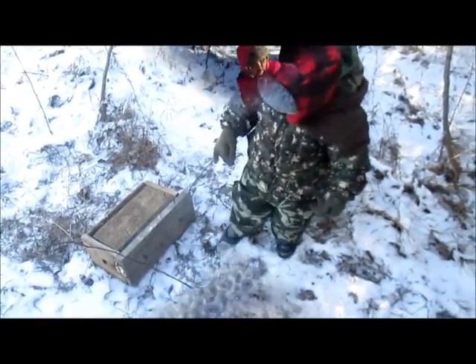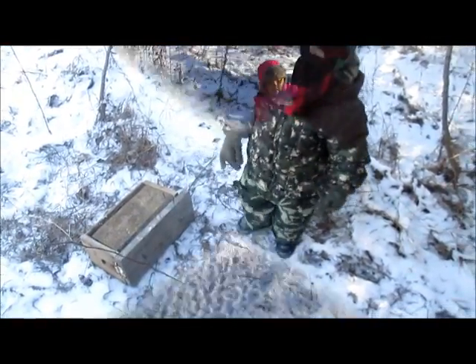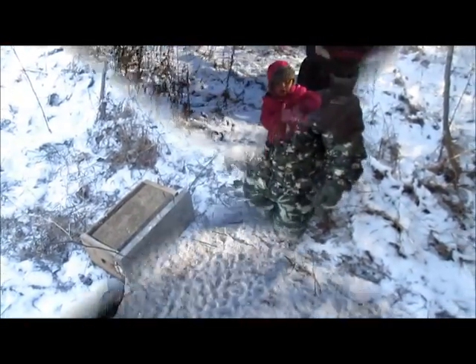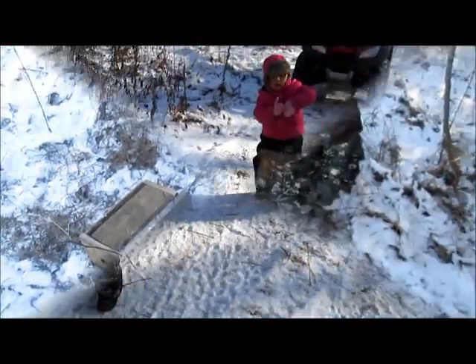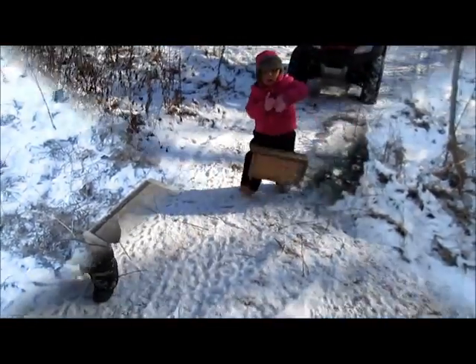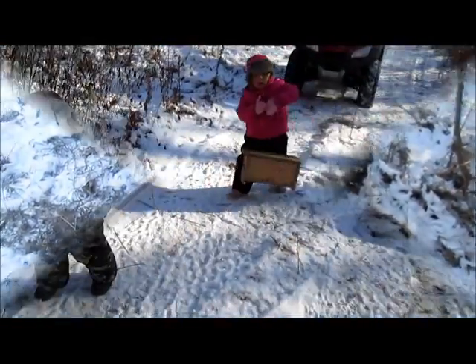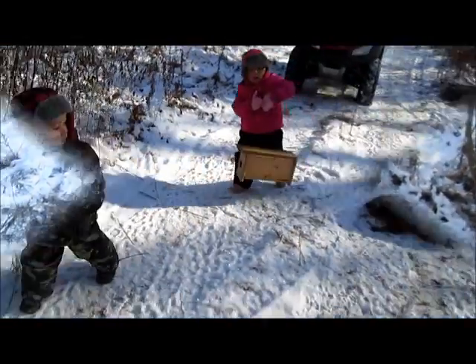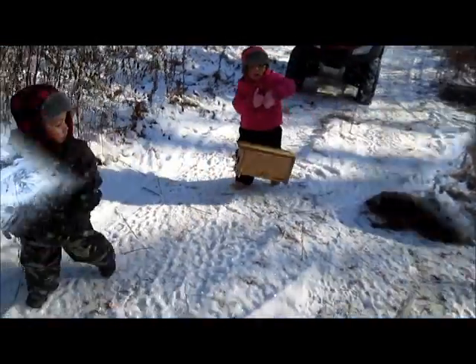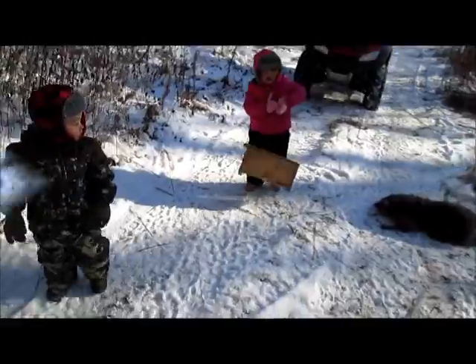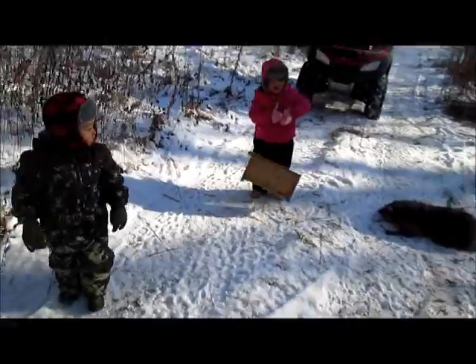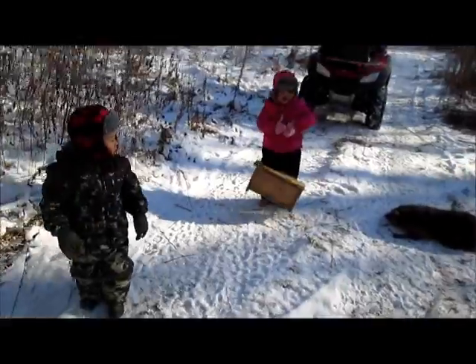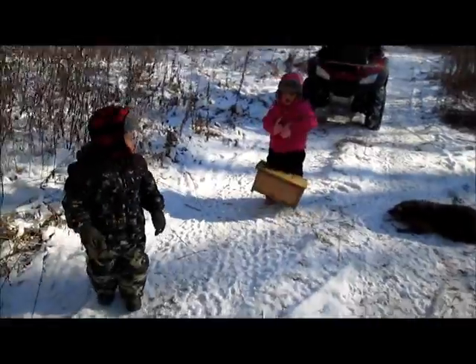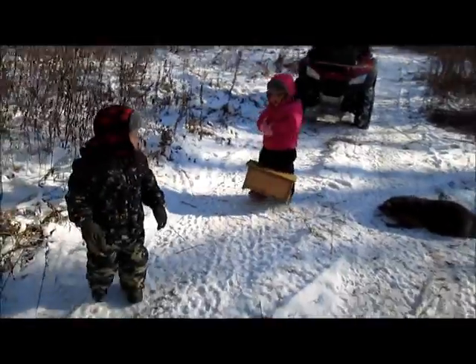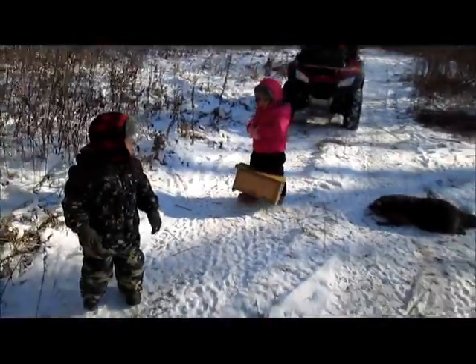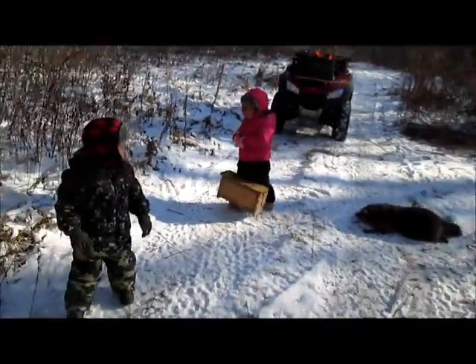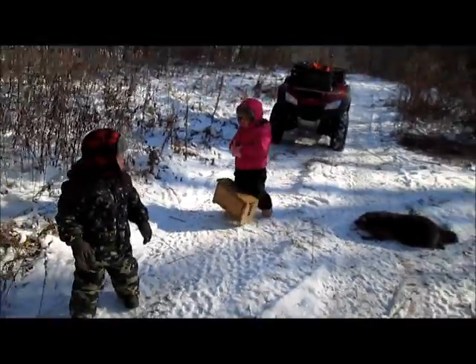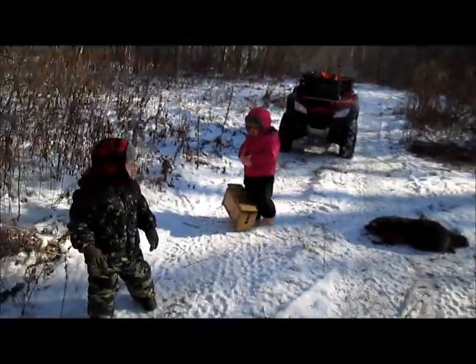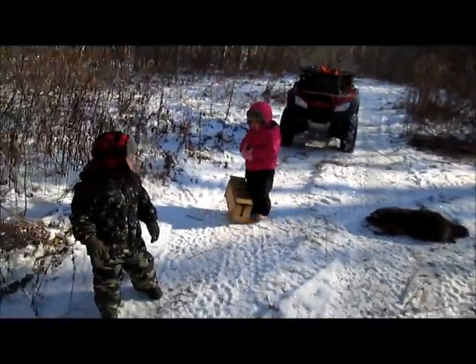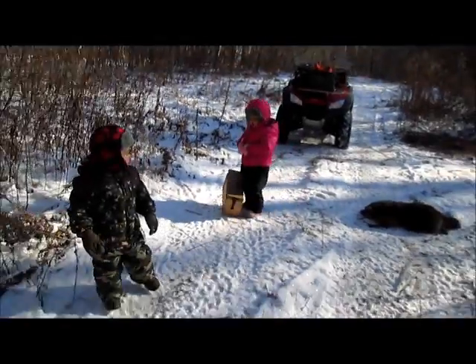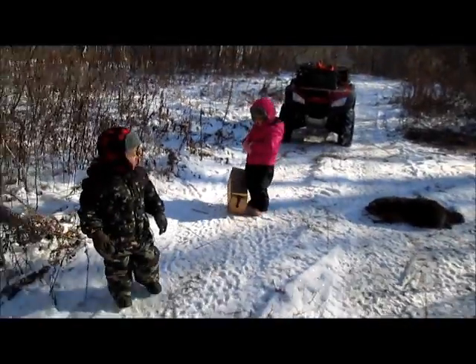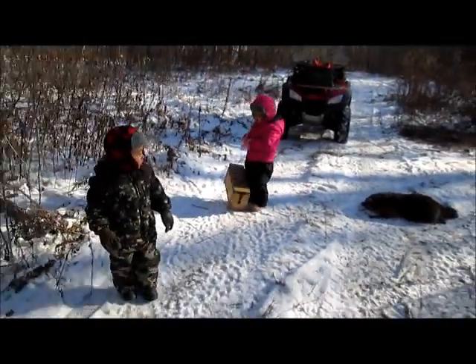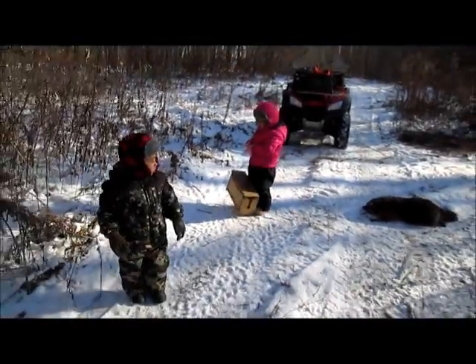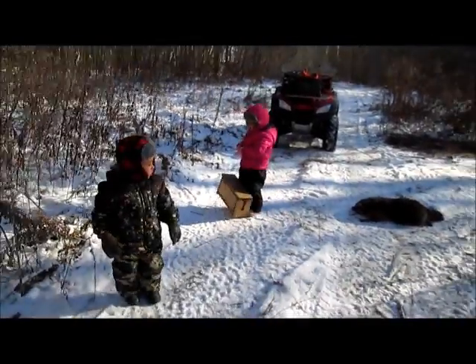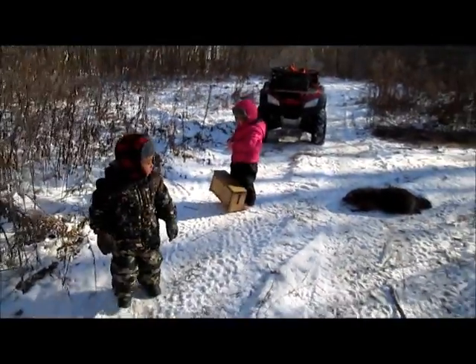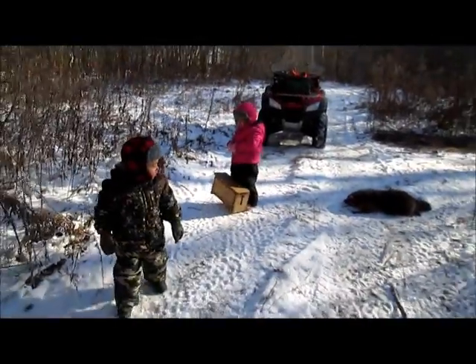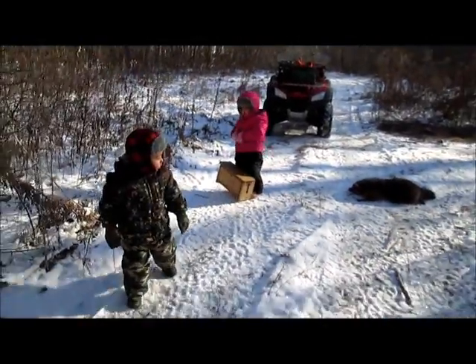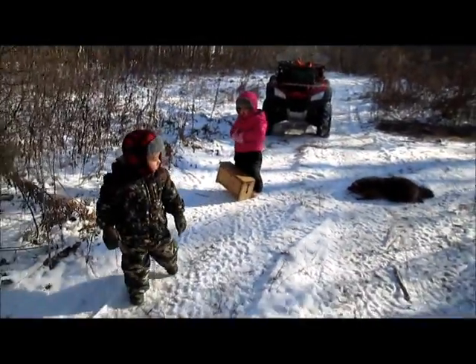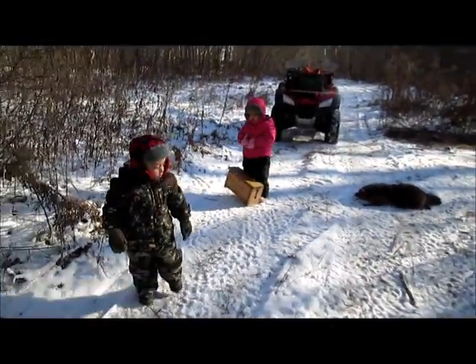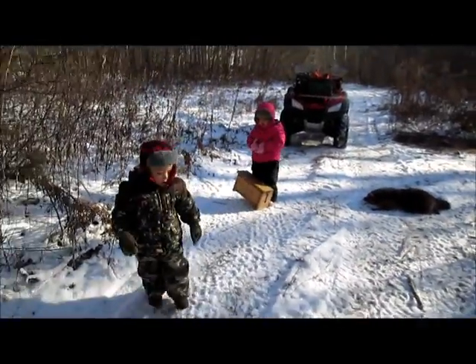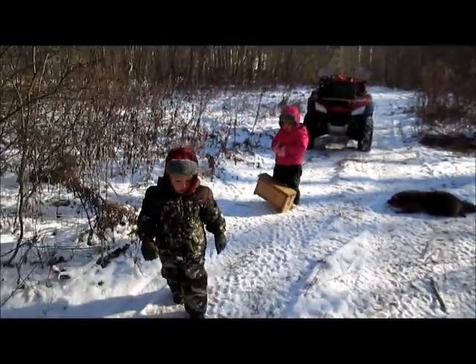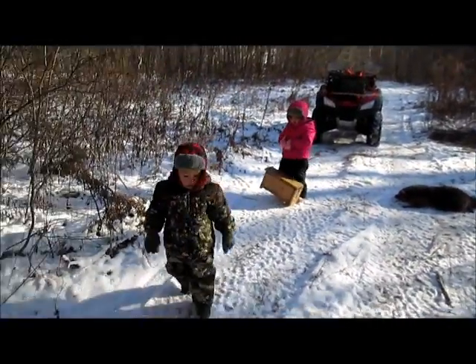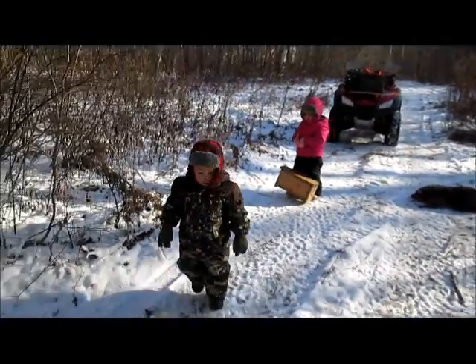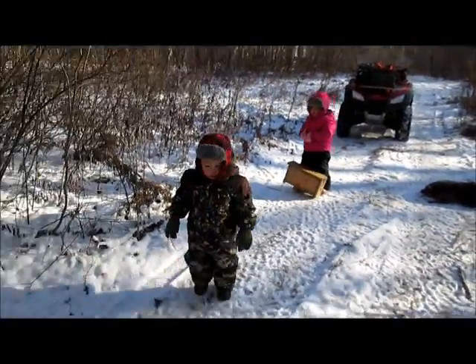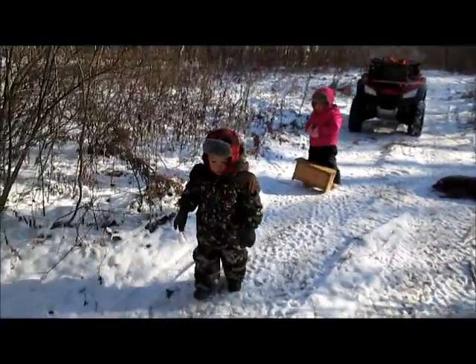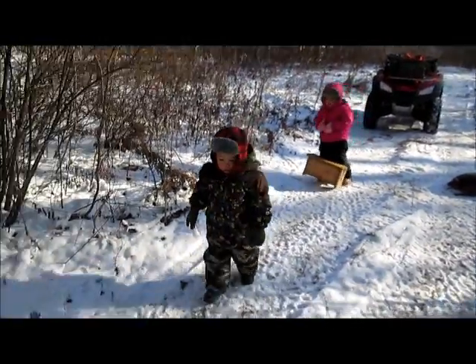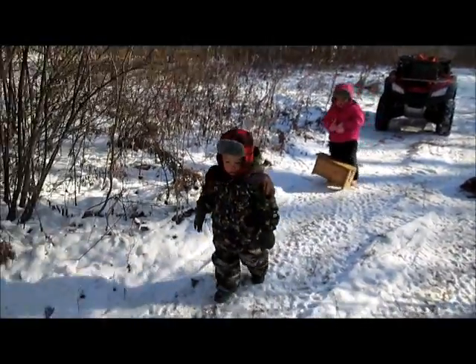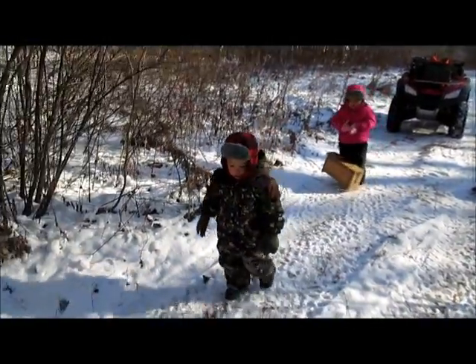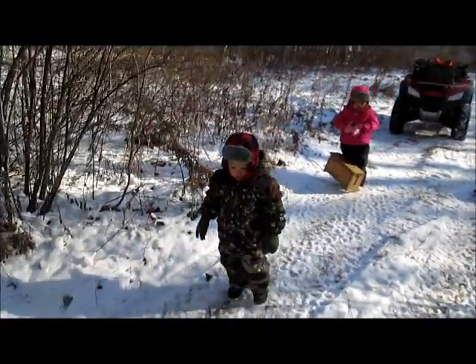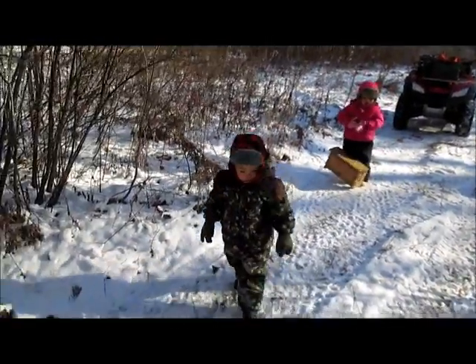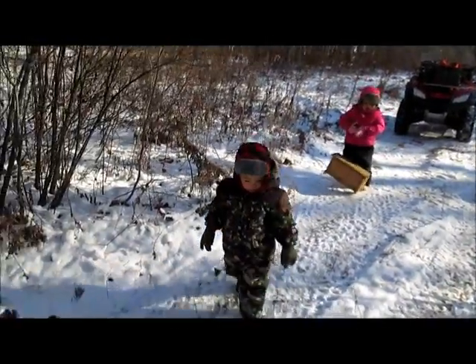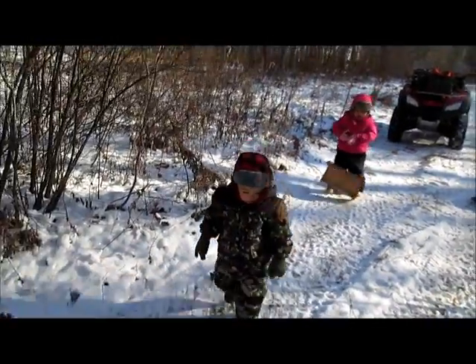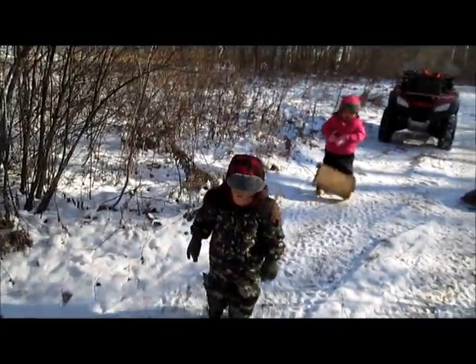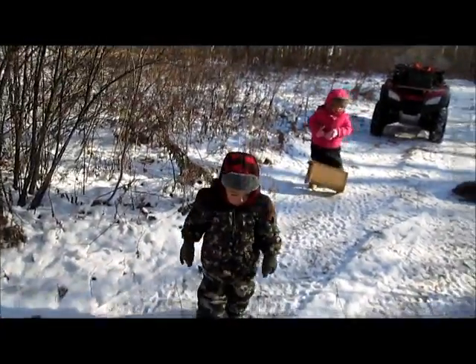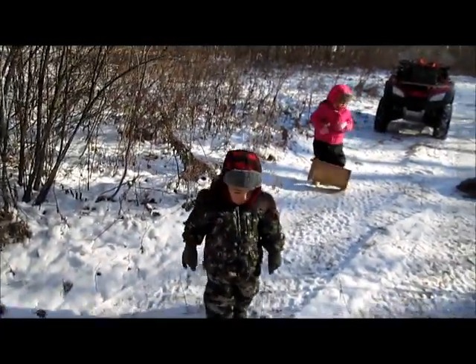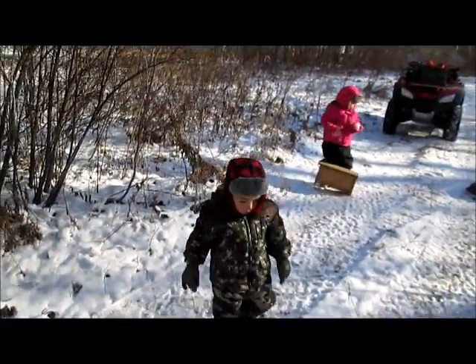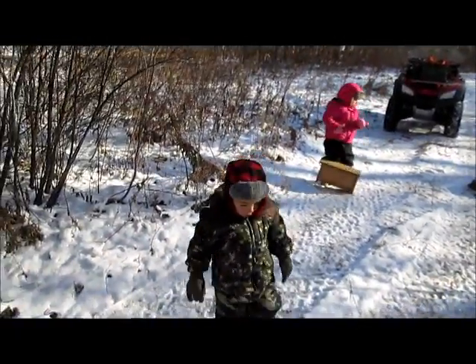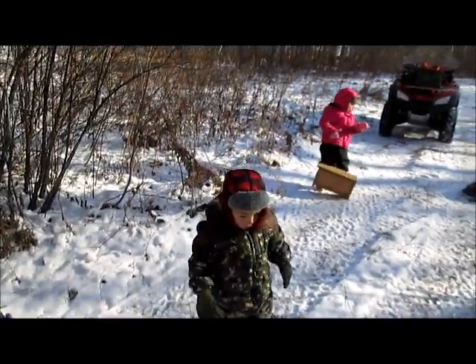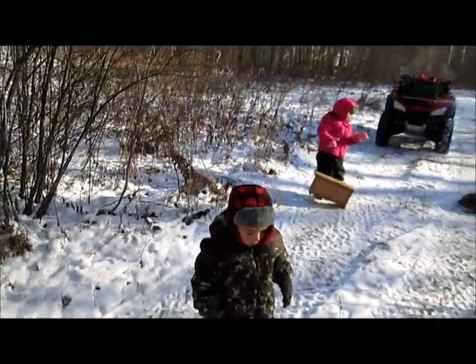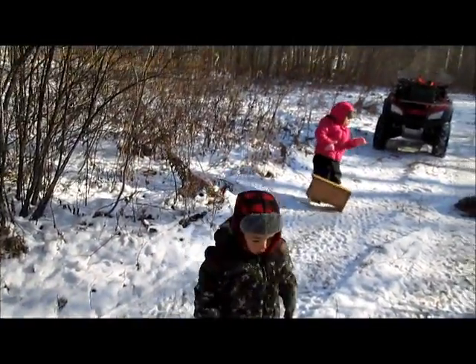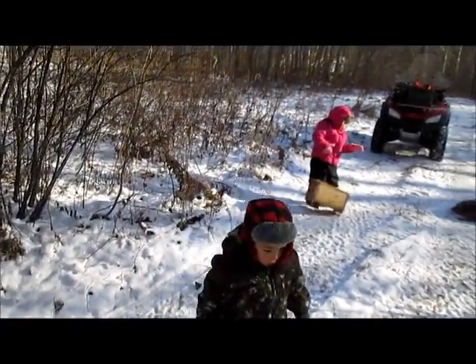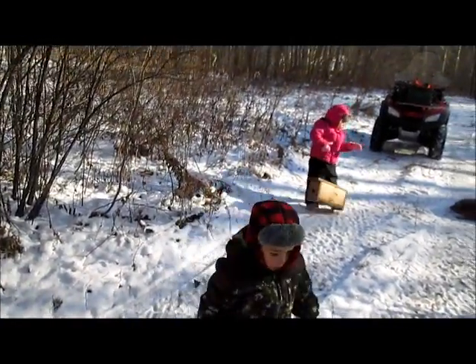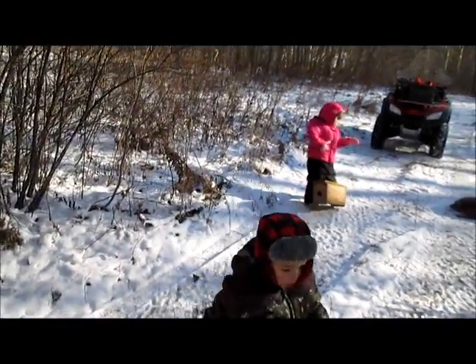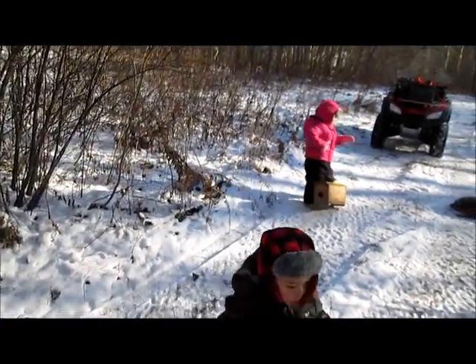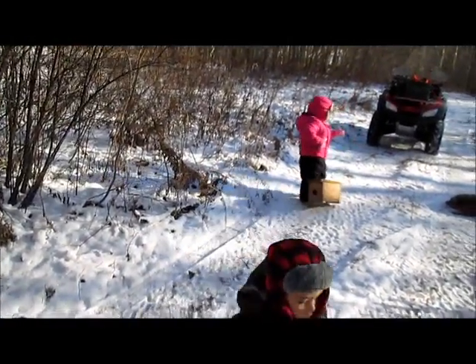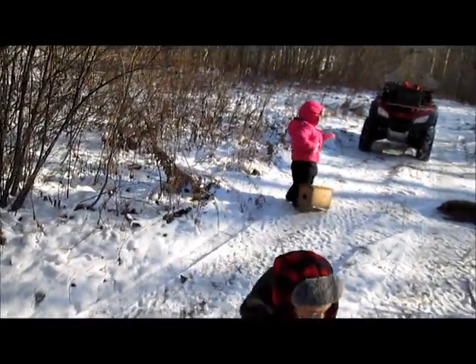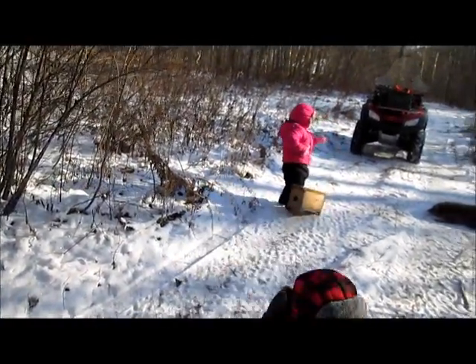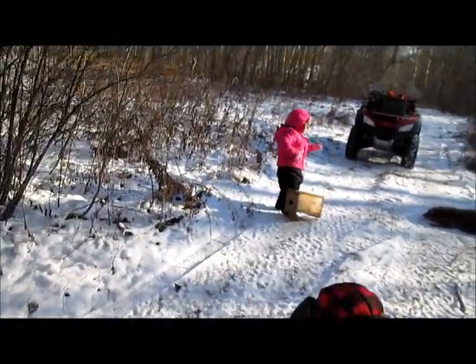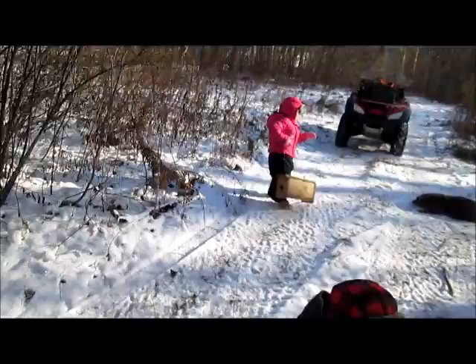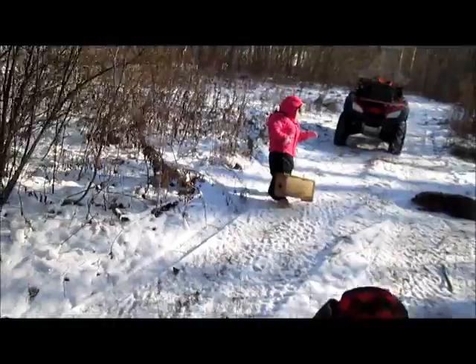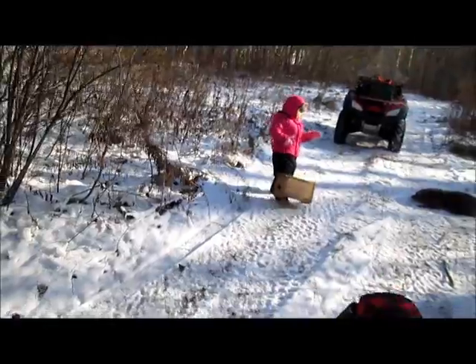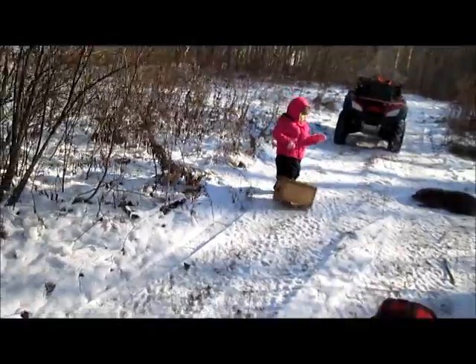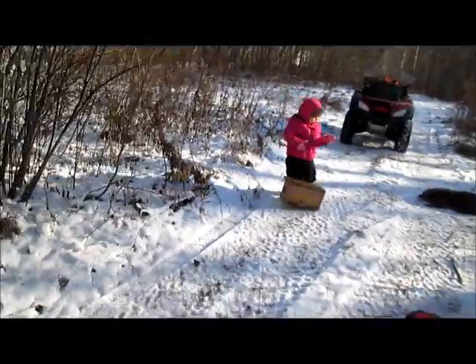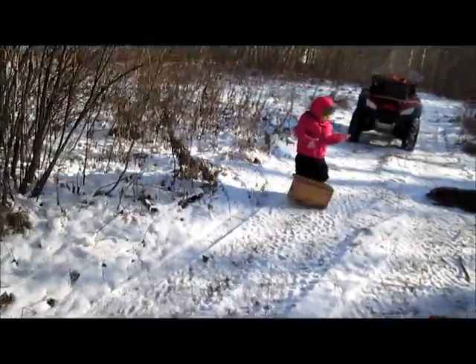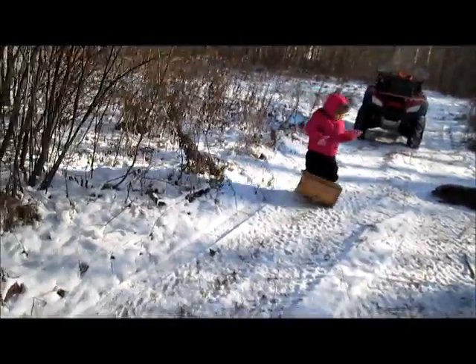That's good — both my little munchkins helping with the weasel boxes. Come on Bella, bring it down here.